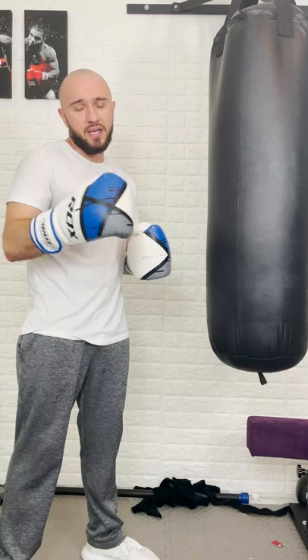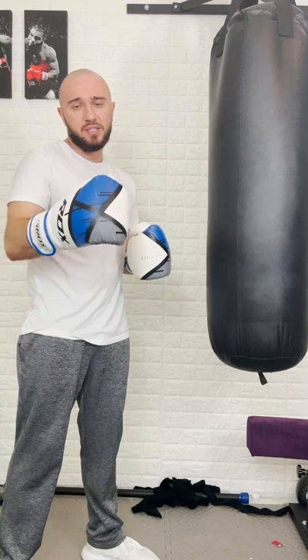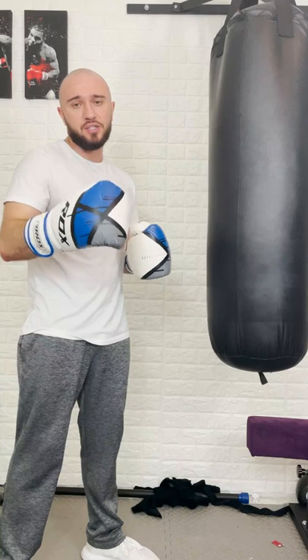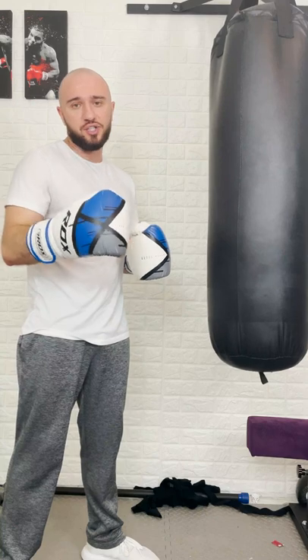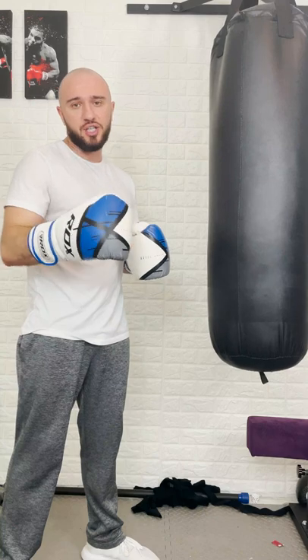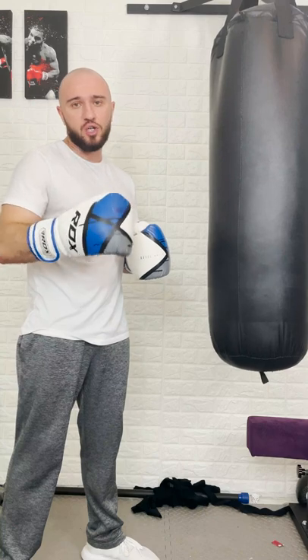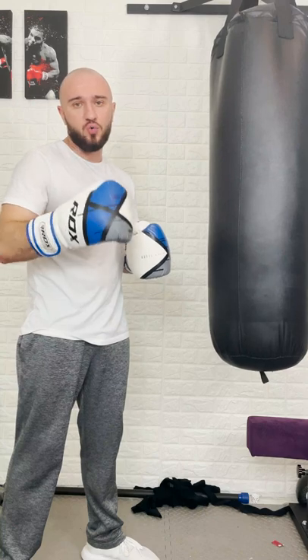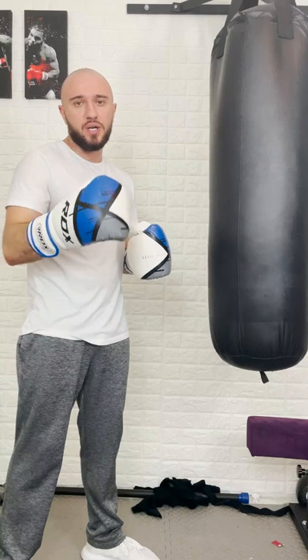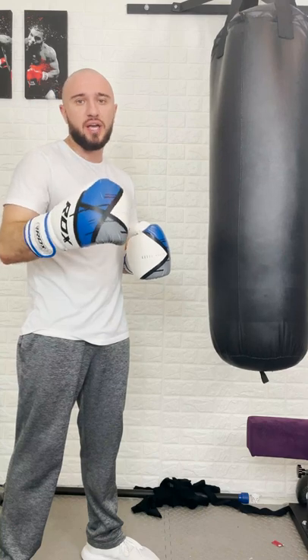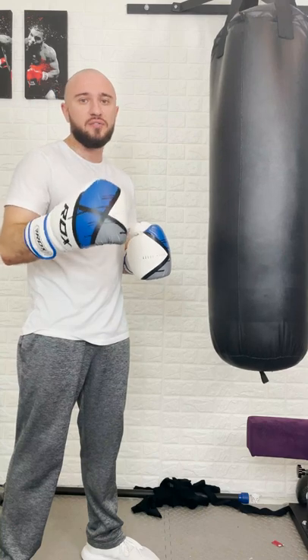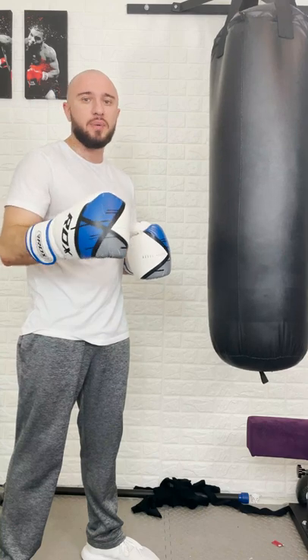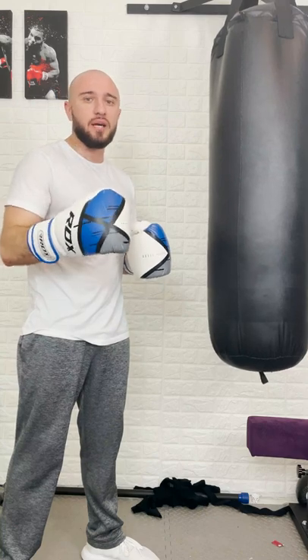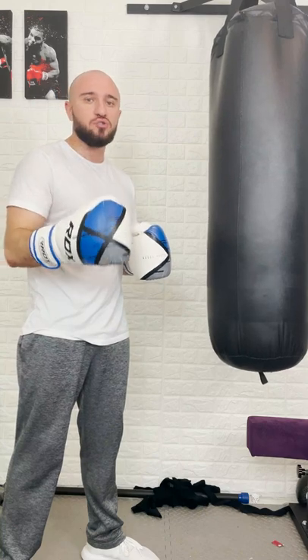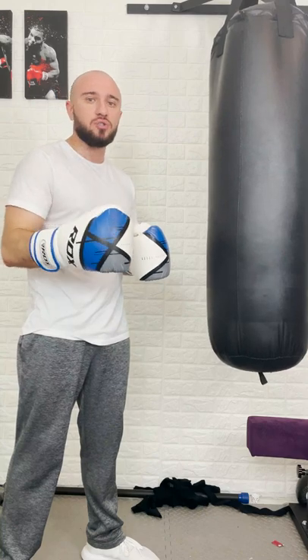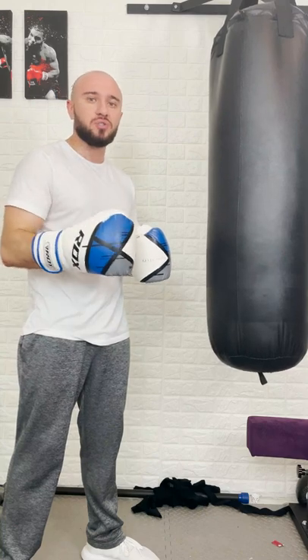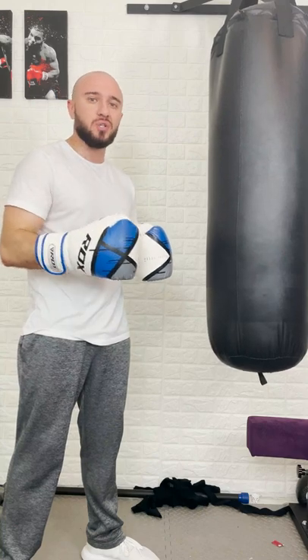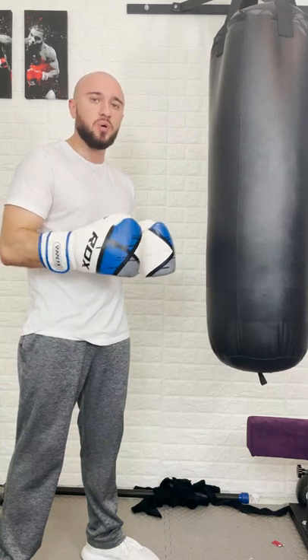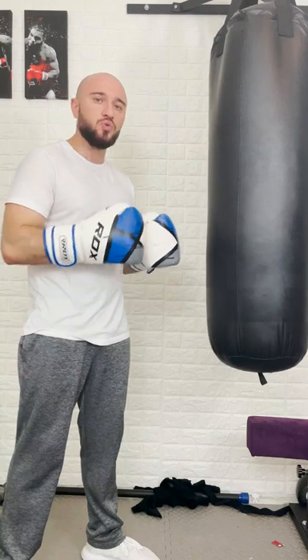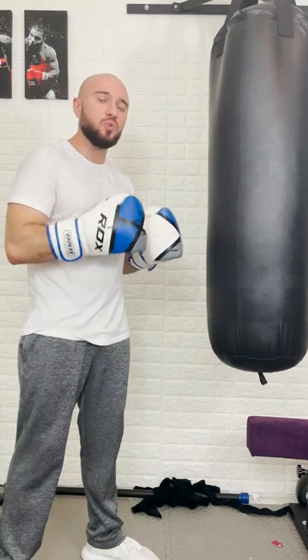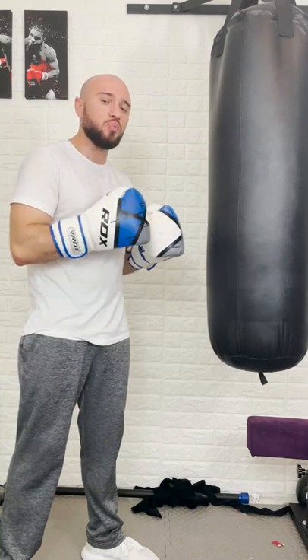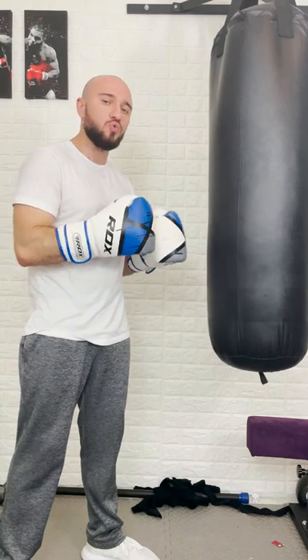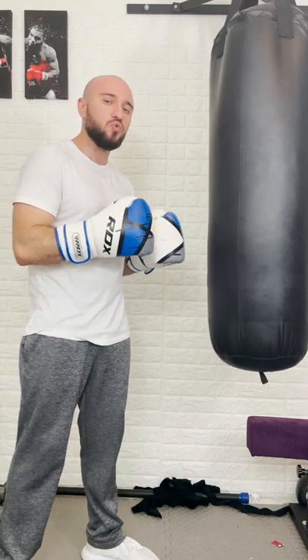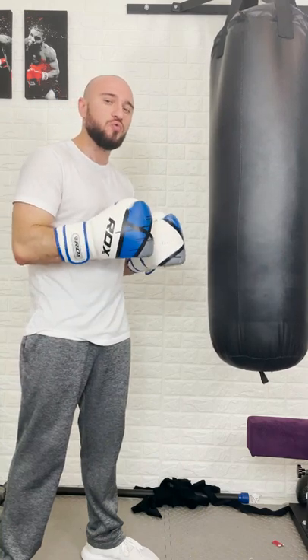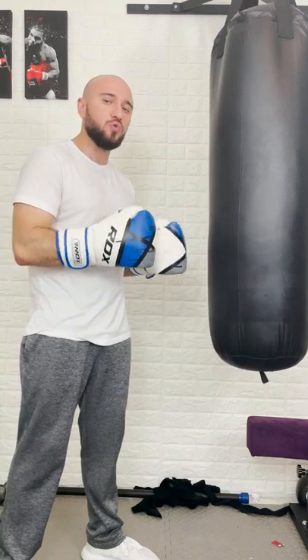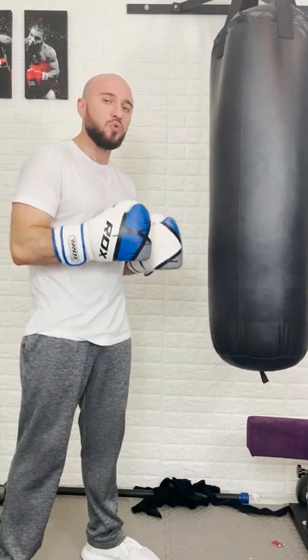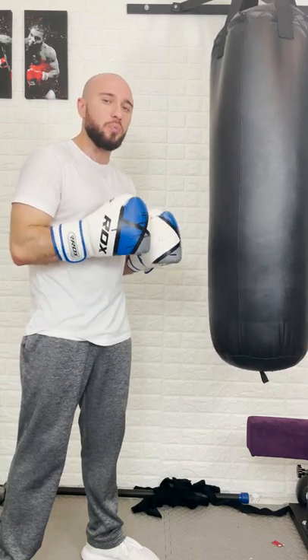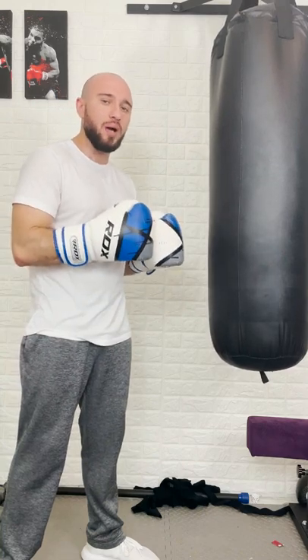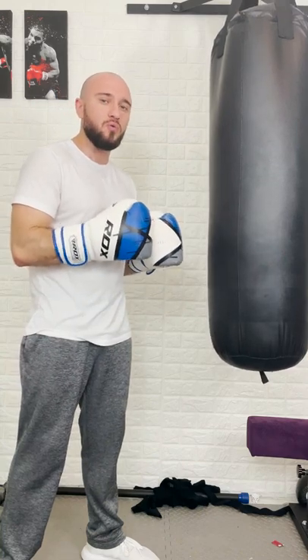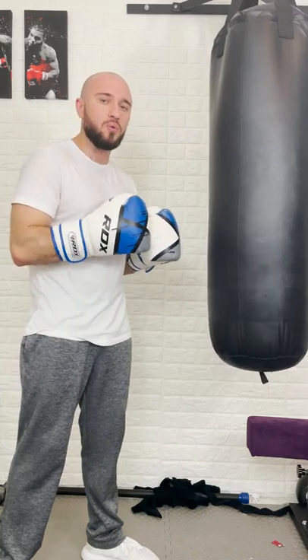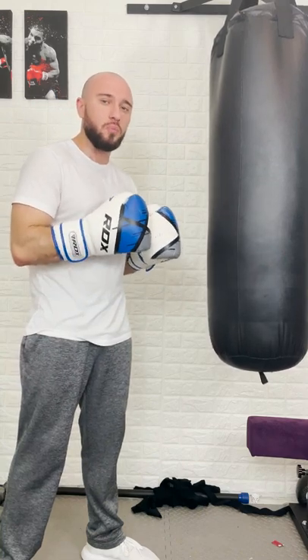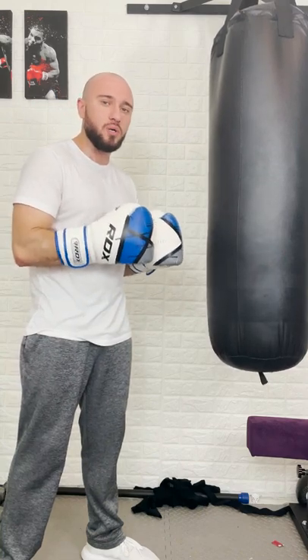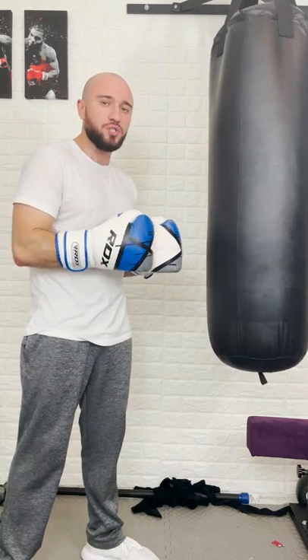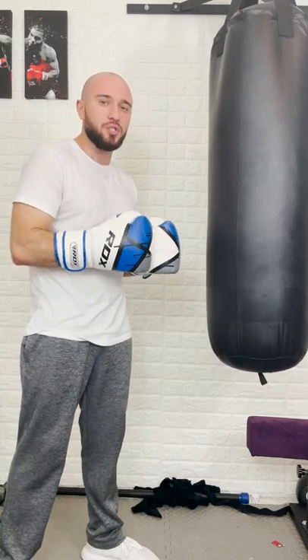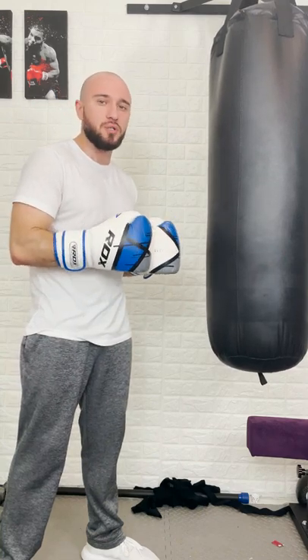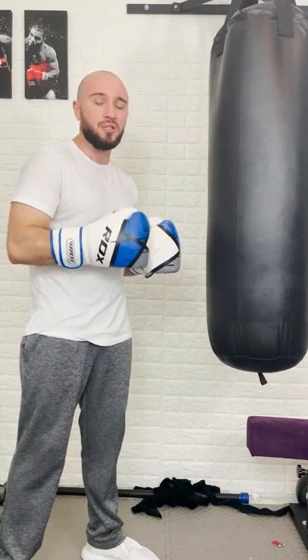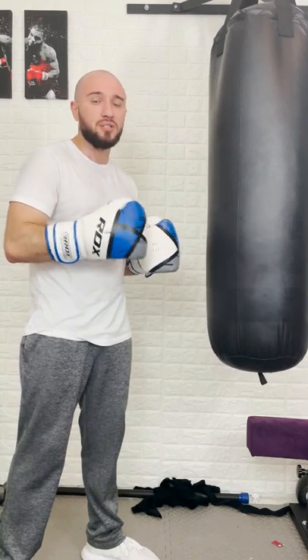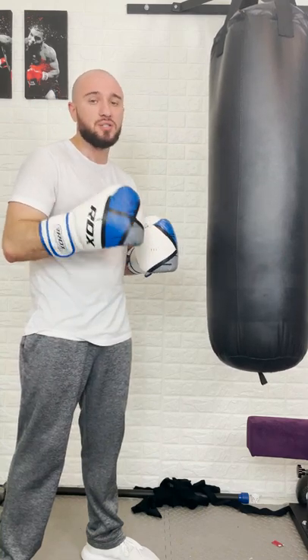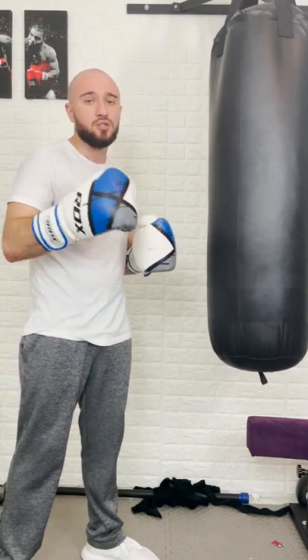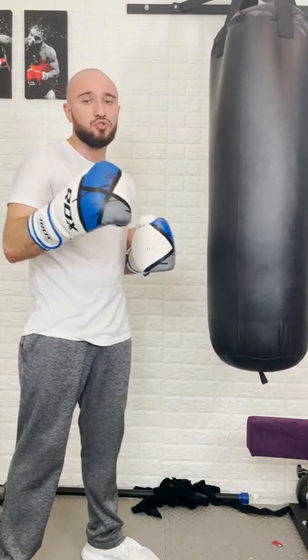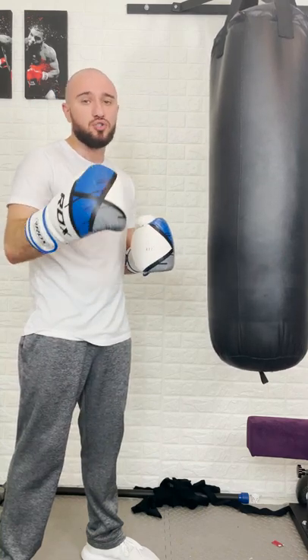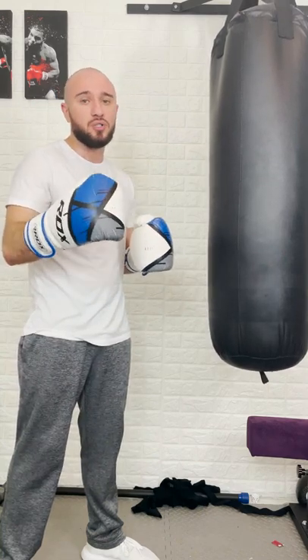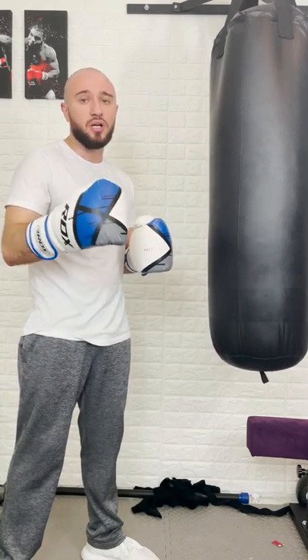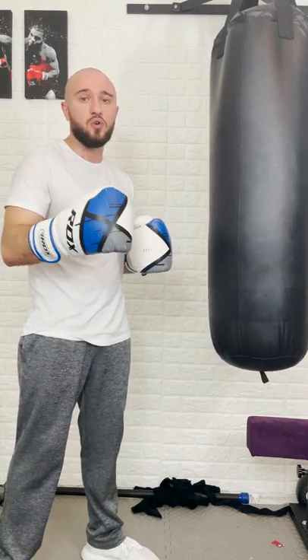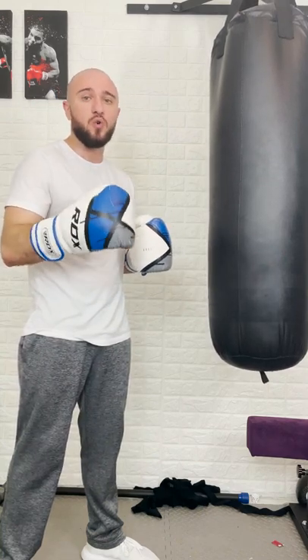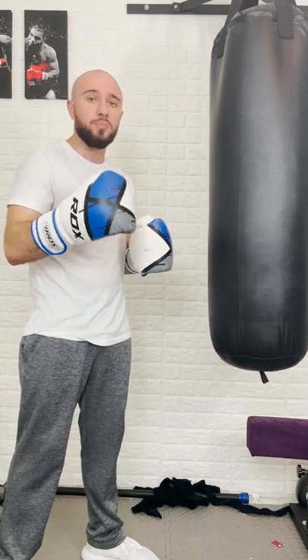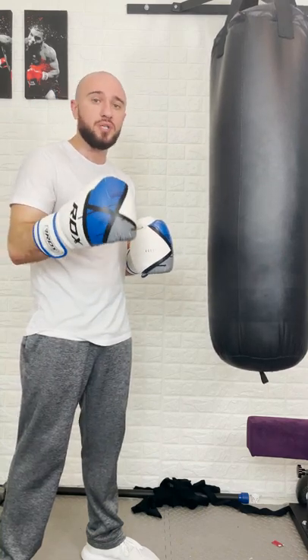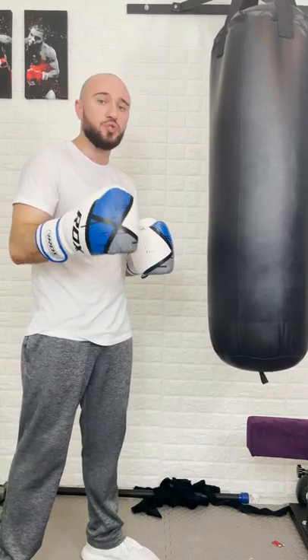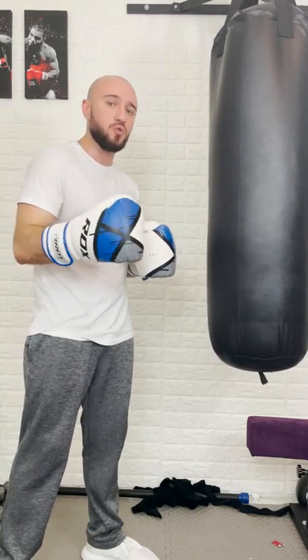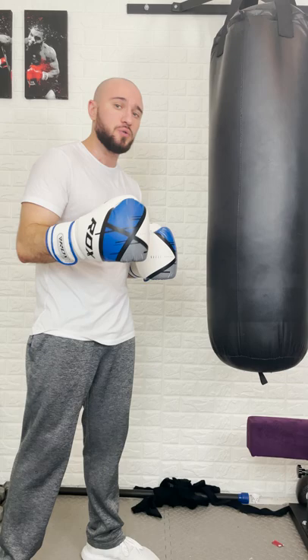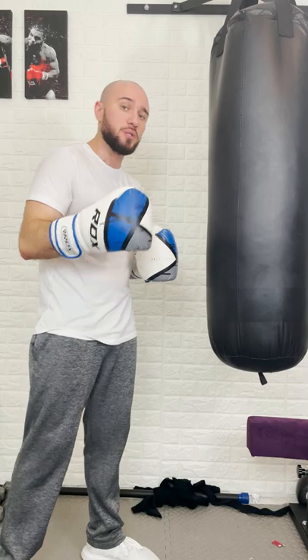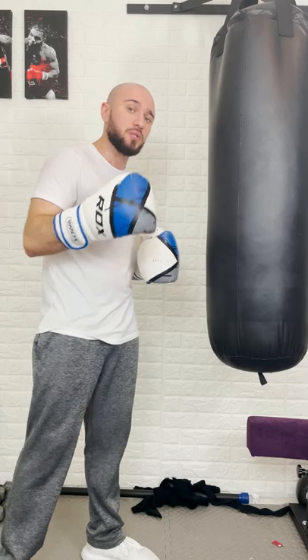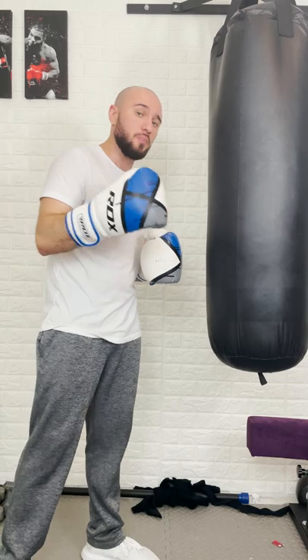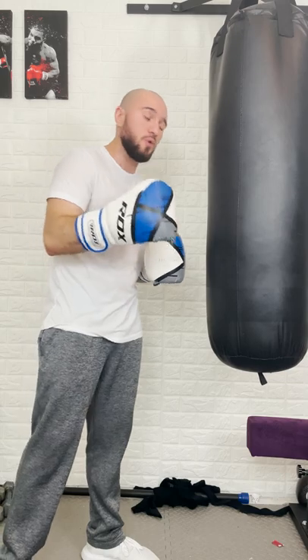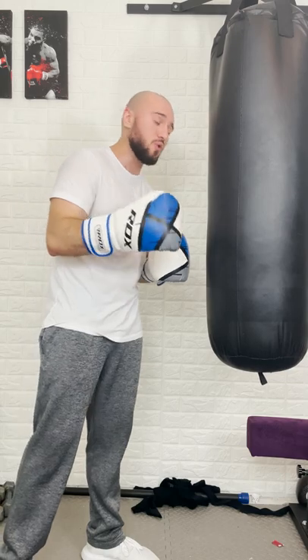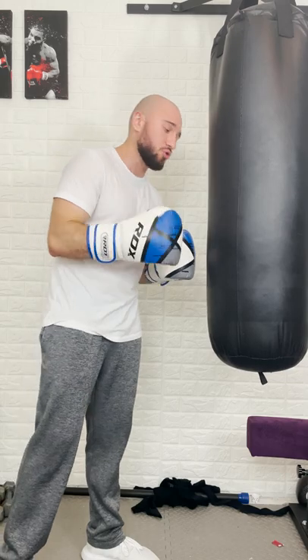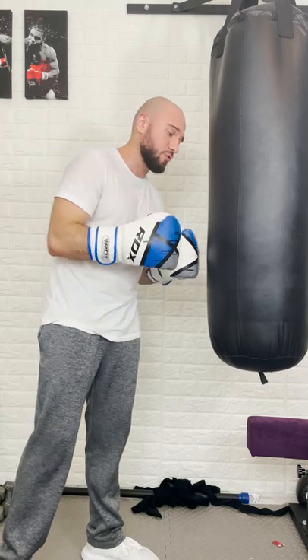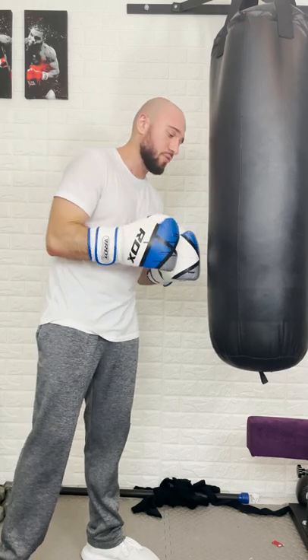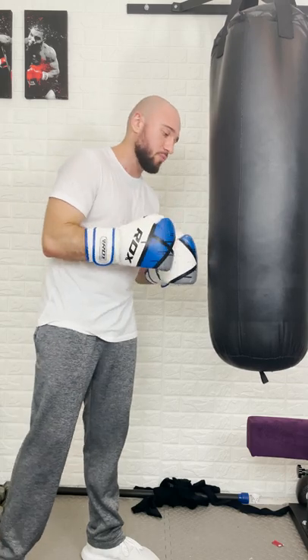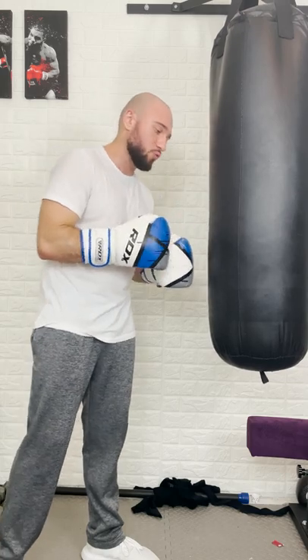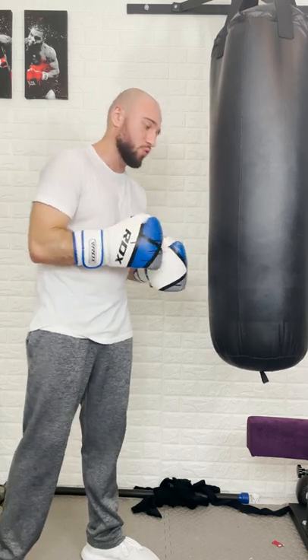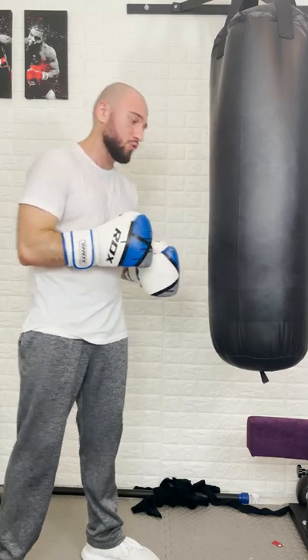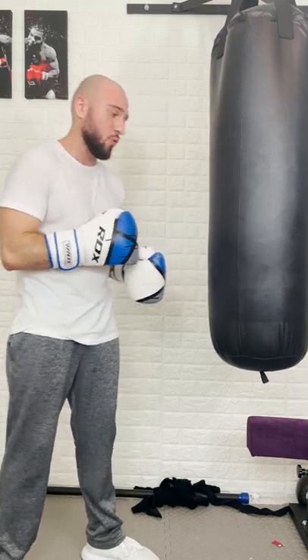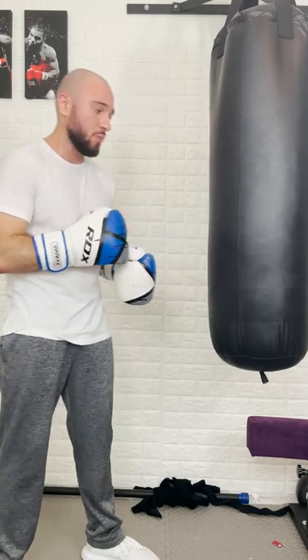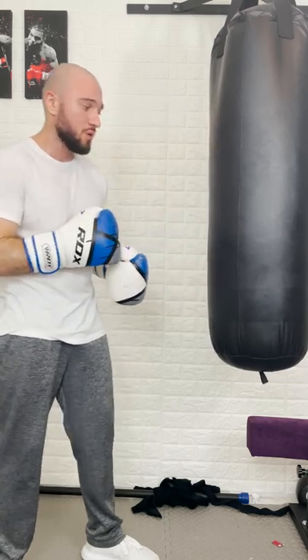Hey guys, I'm going to share a quick heavy bag drill to help you improve your power punching. This is a drill I call Big George because I borrowed it straight from George Foreman.